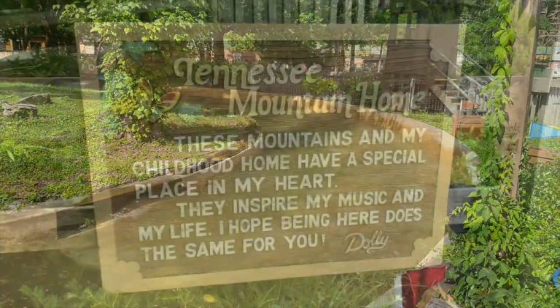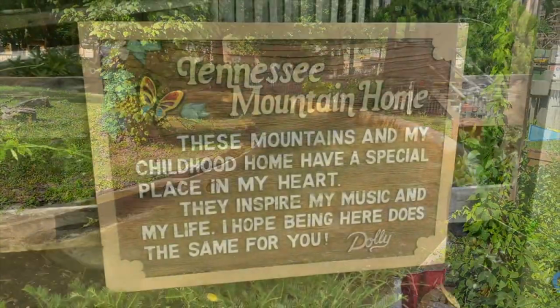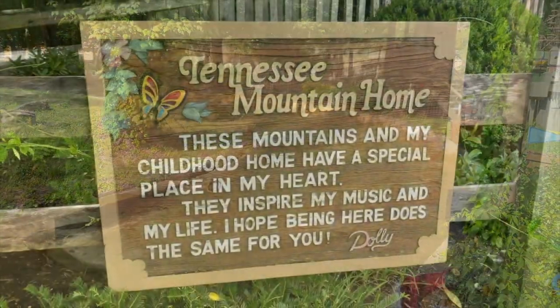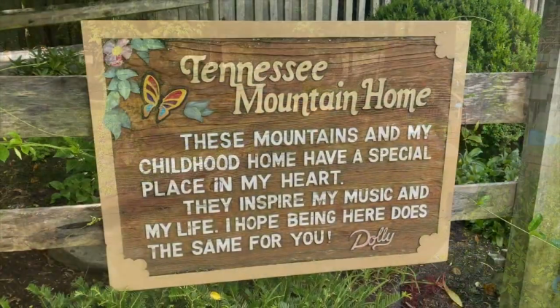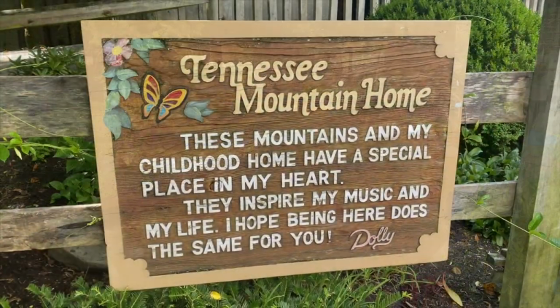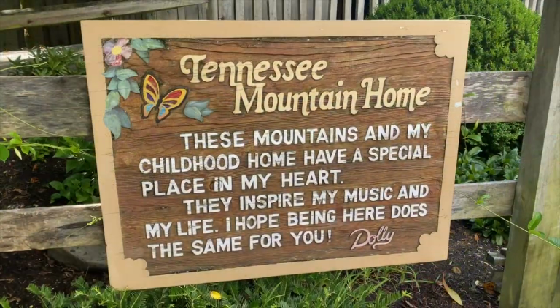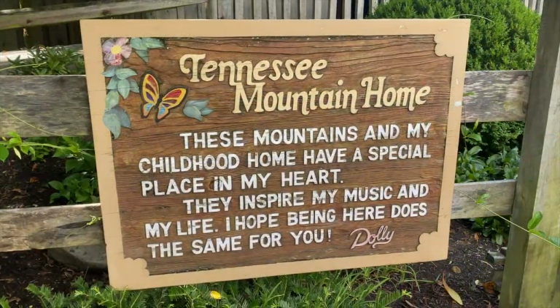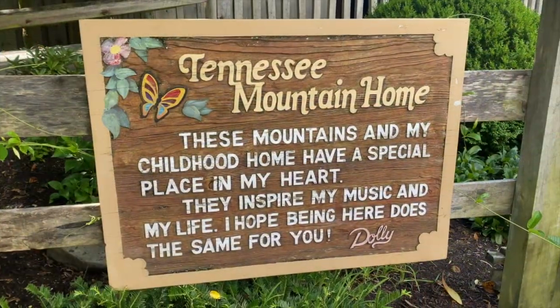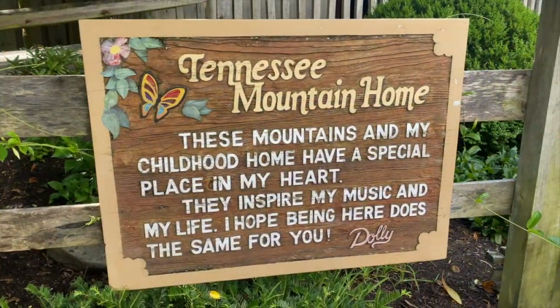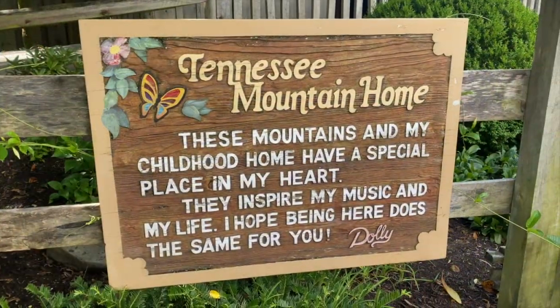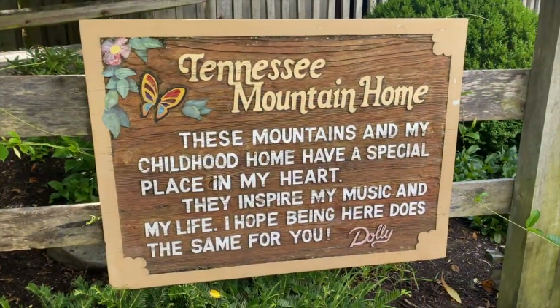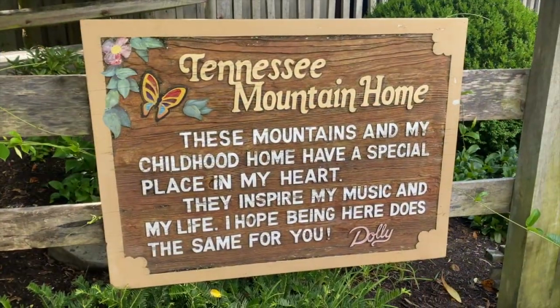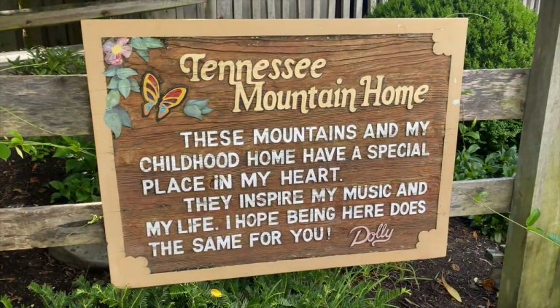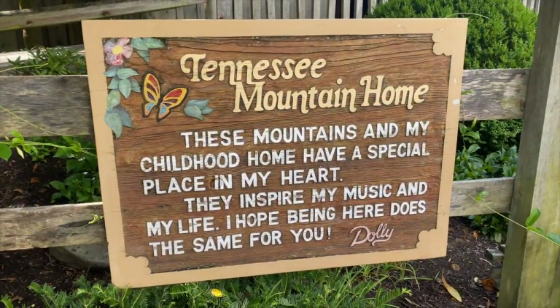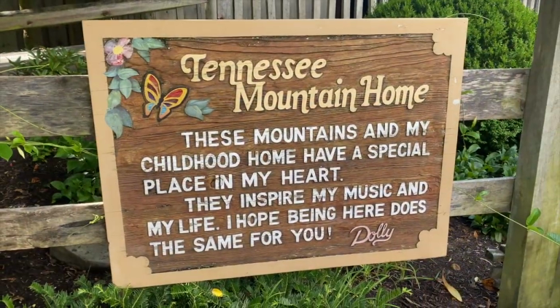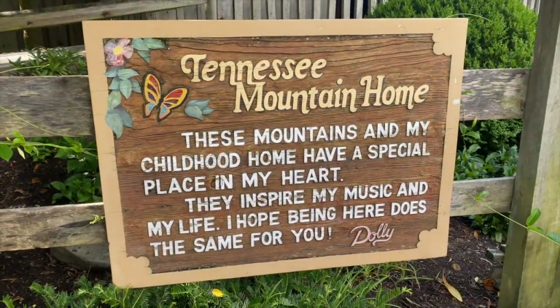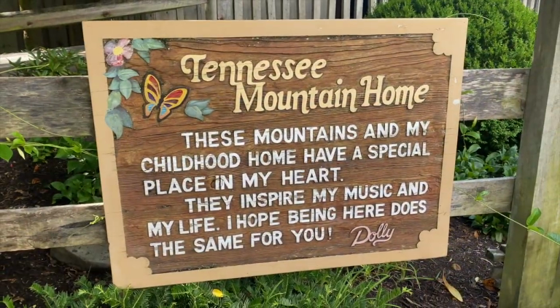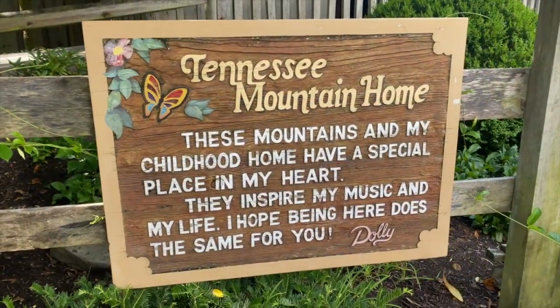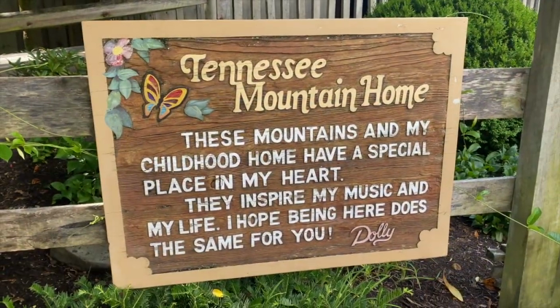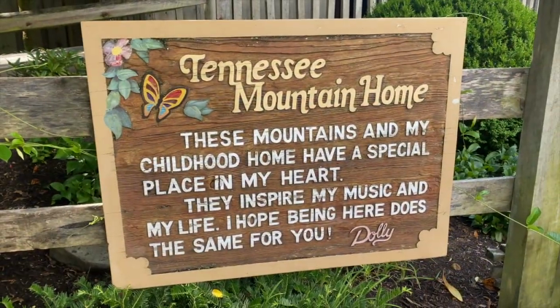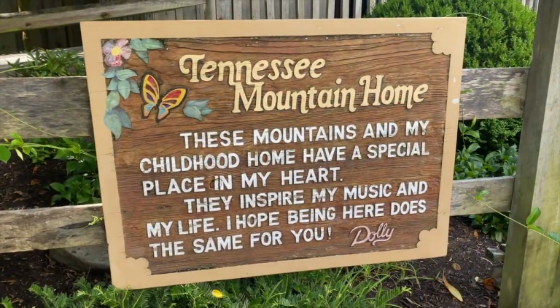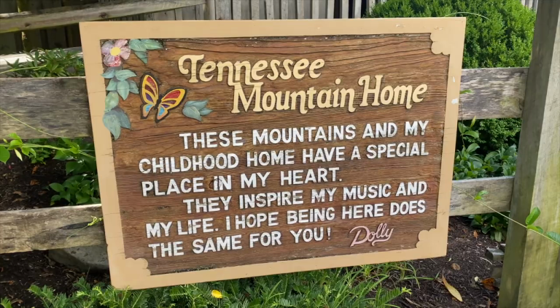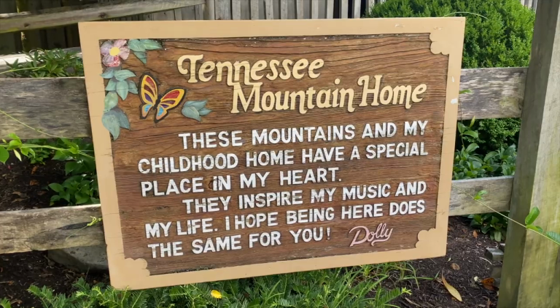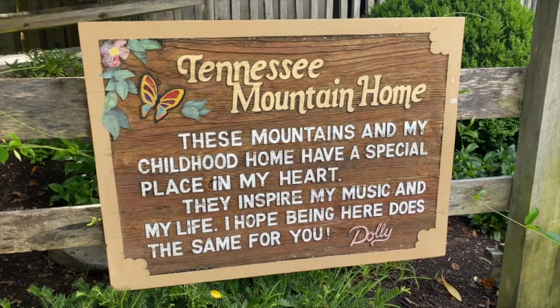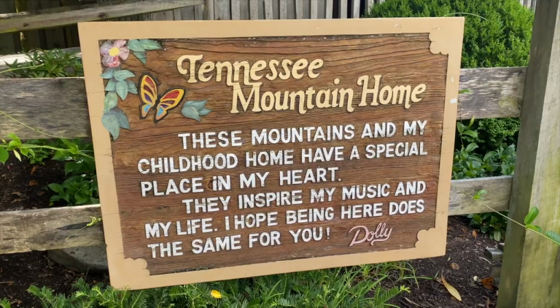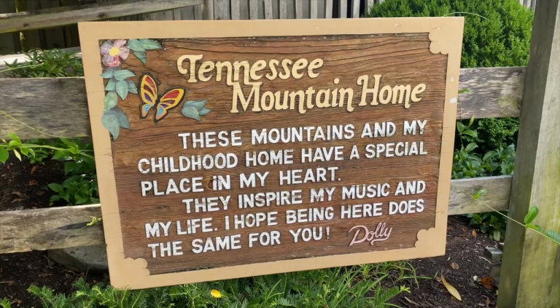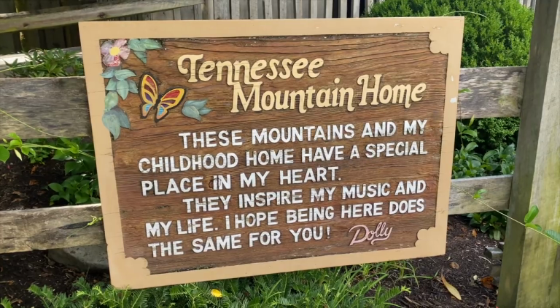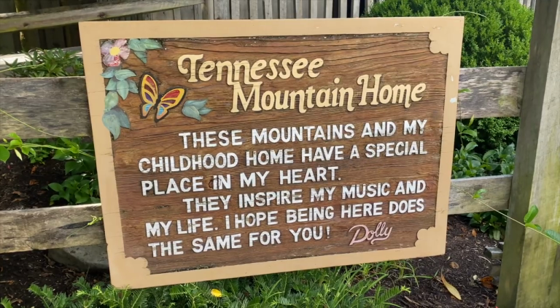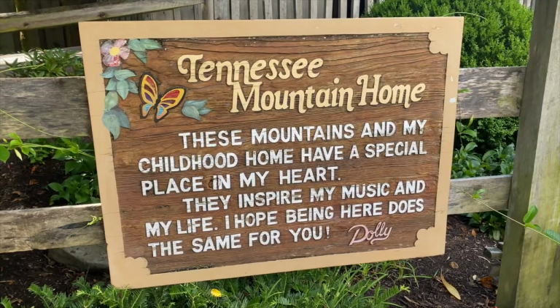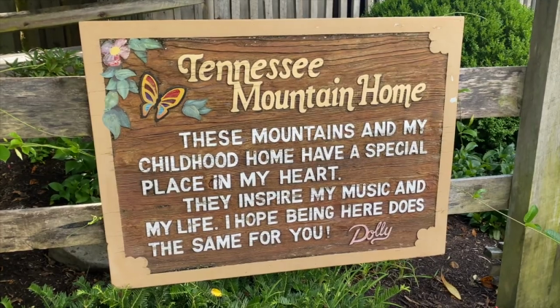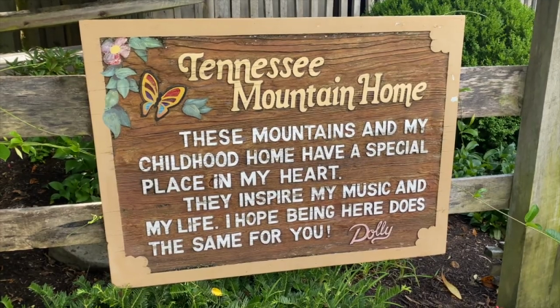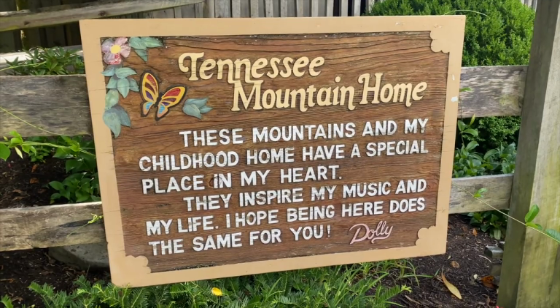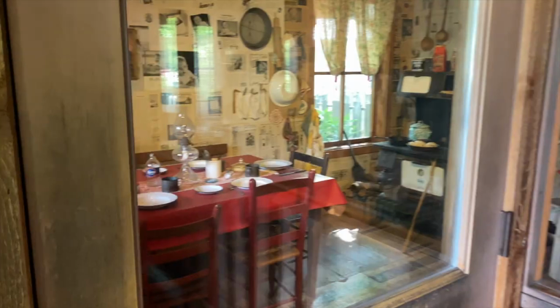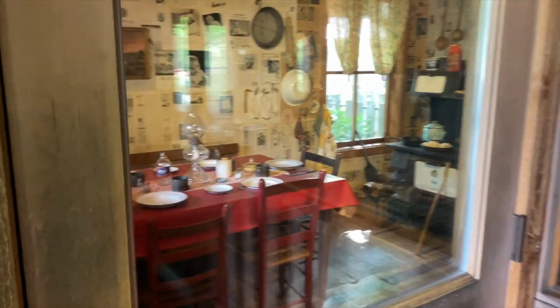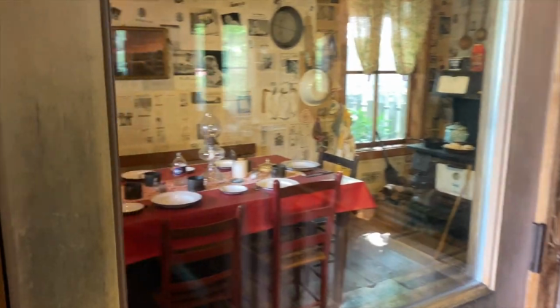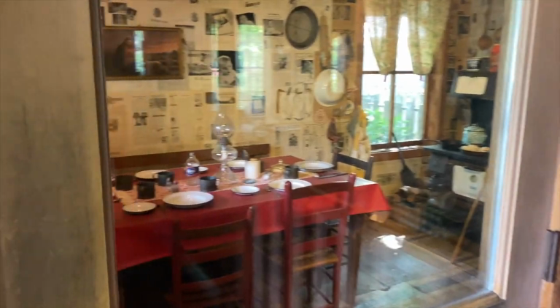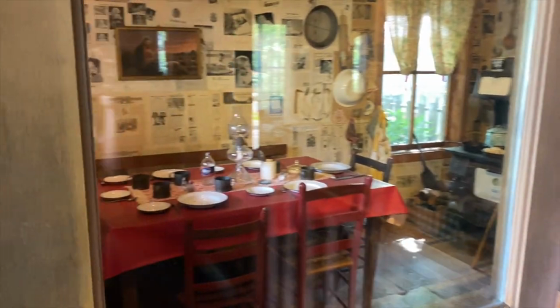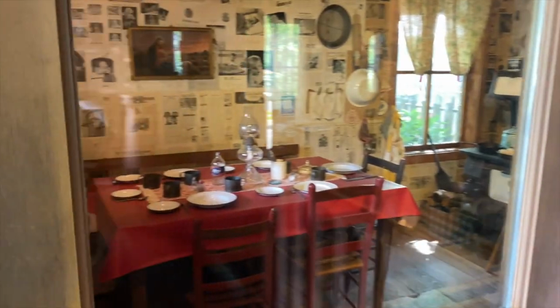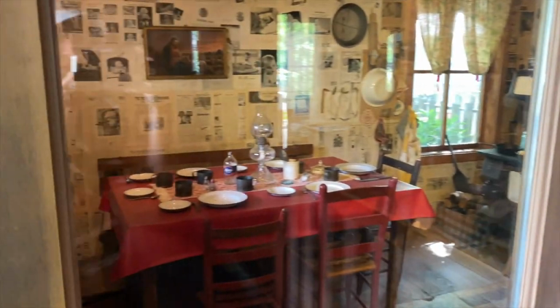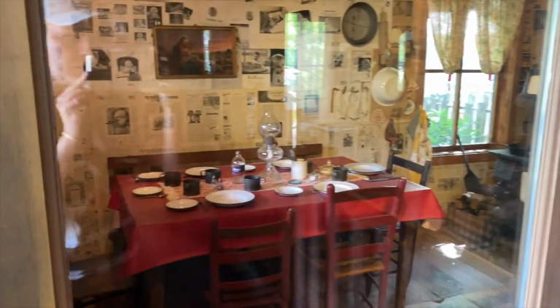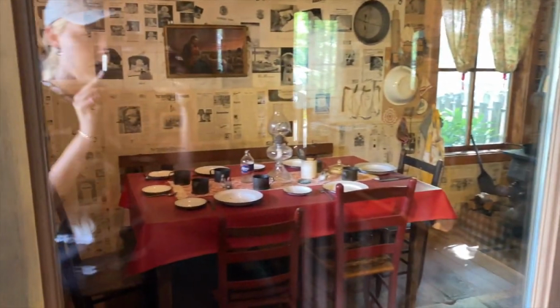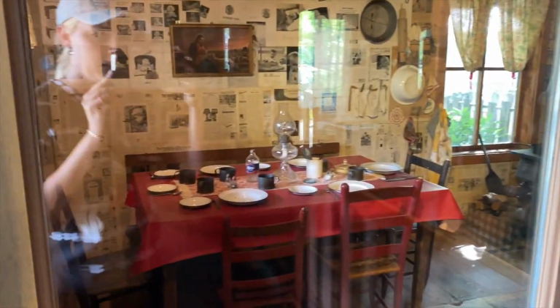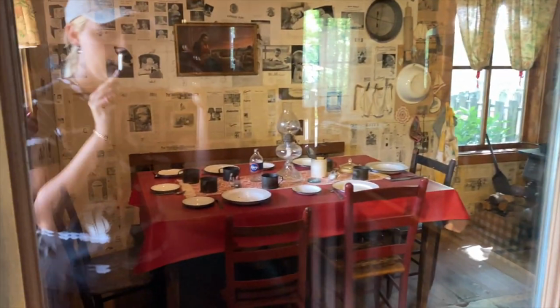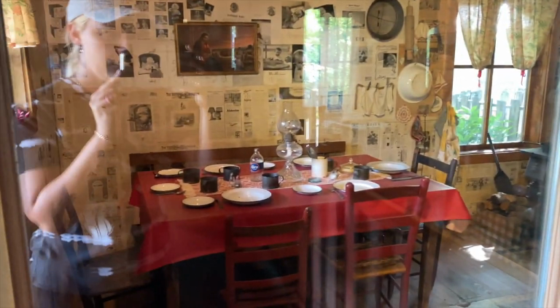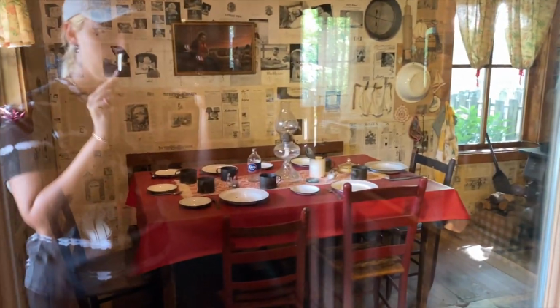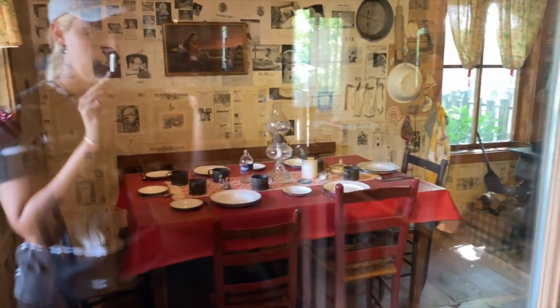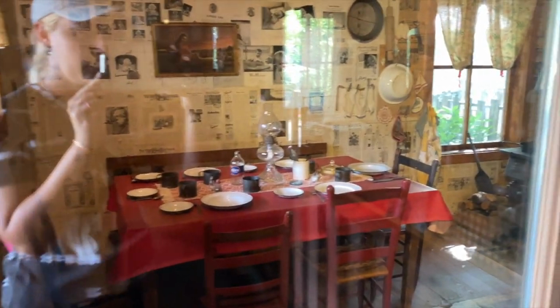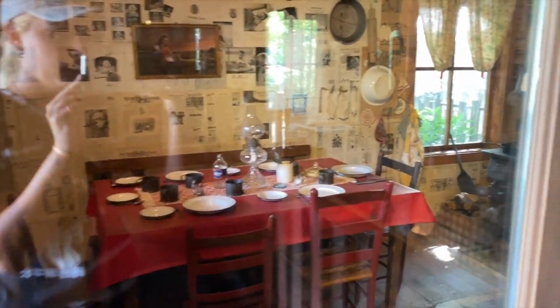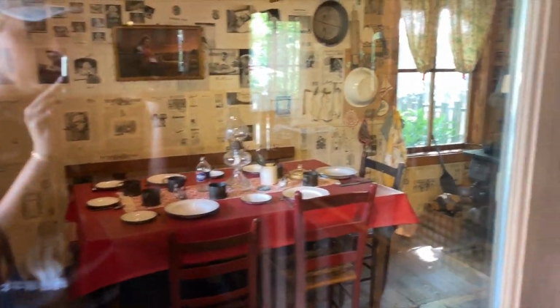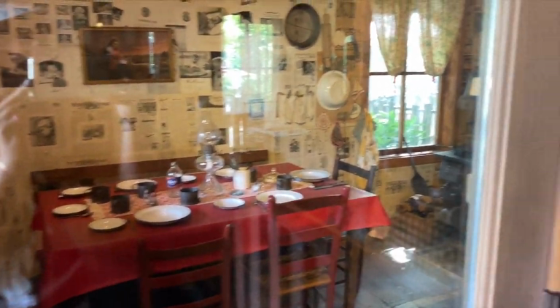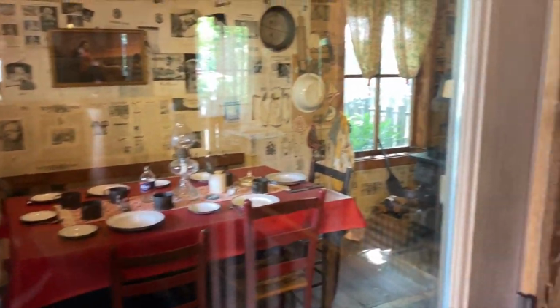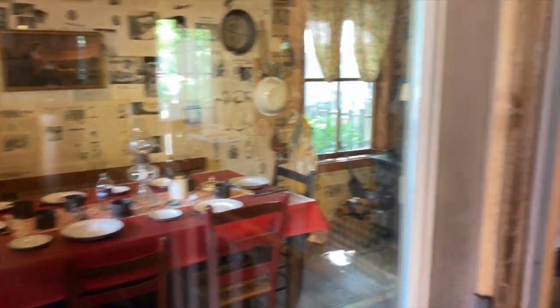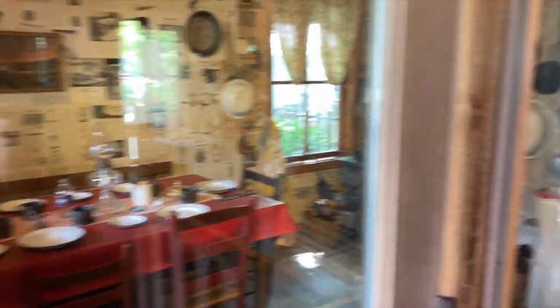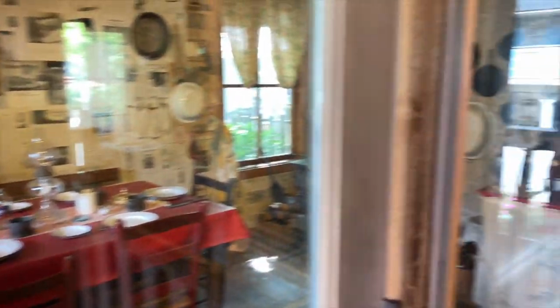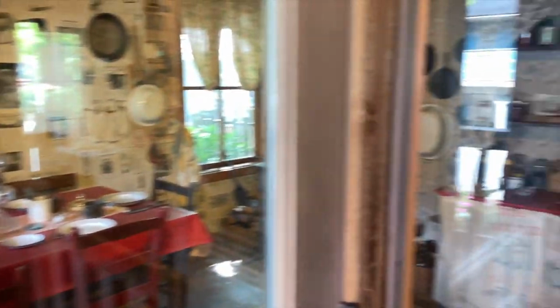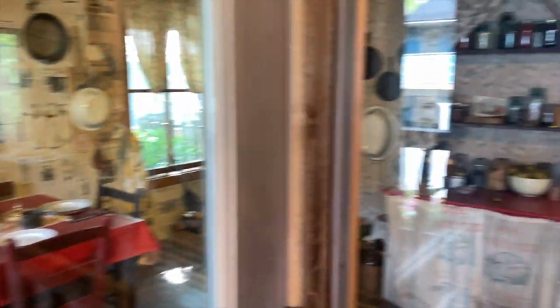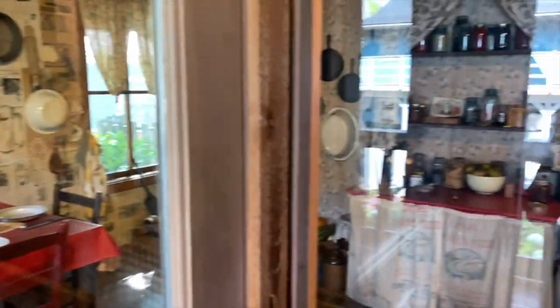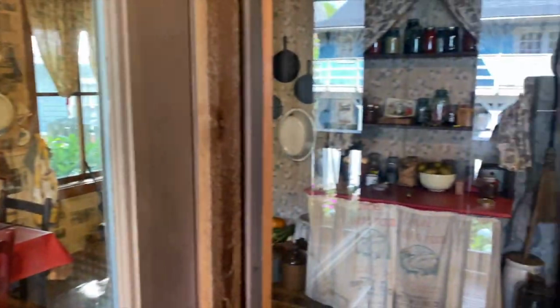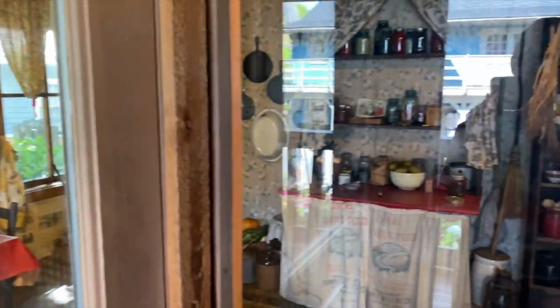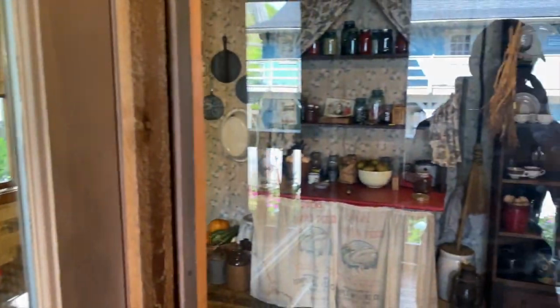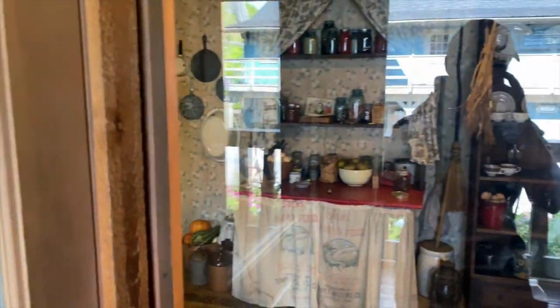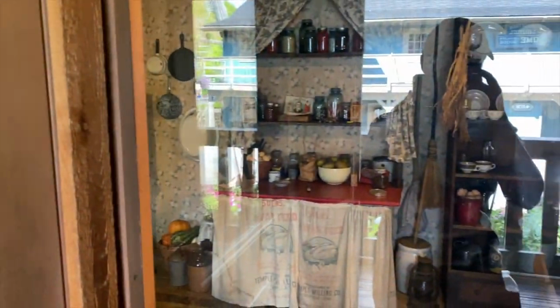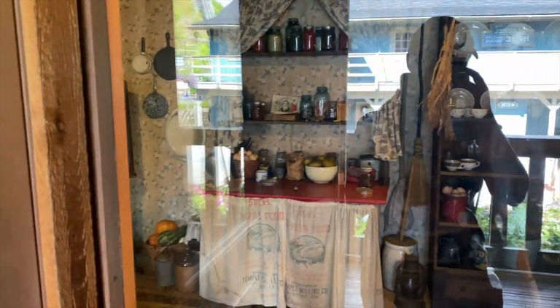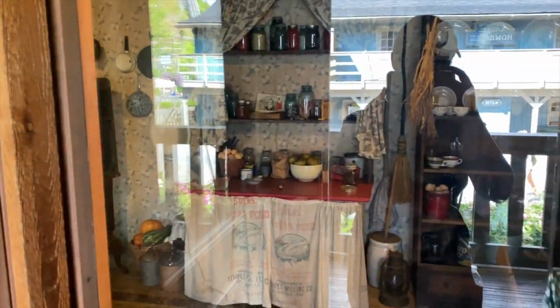We are about to go into Dolly's house where she grew up. This is a replica and it's called Tennessee Mountain Home.